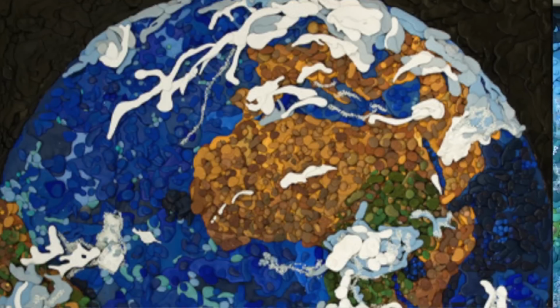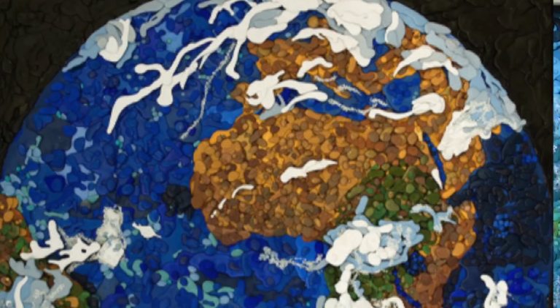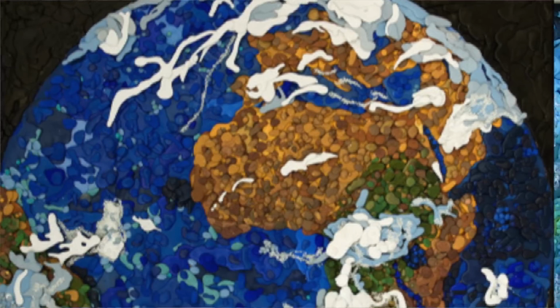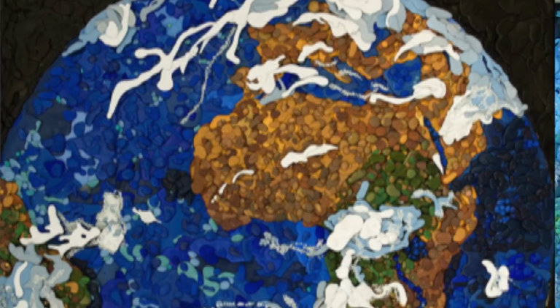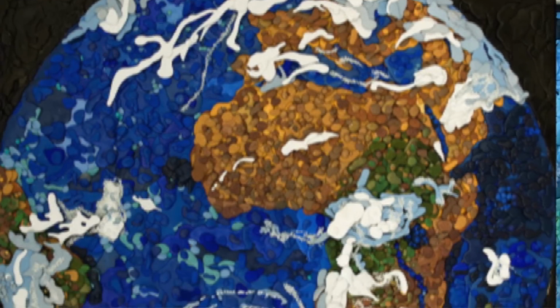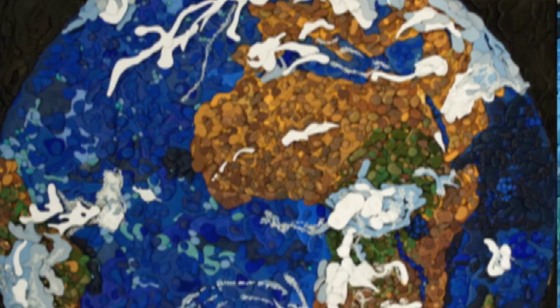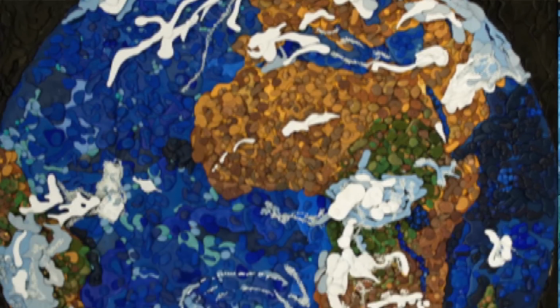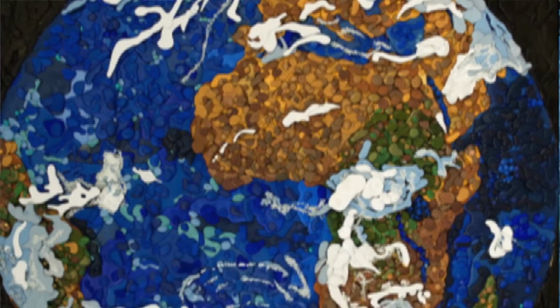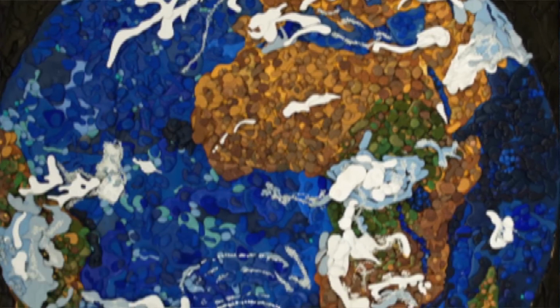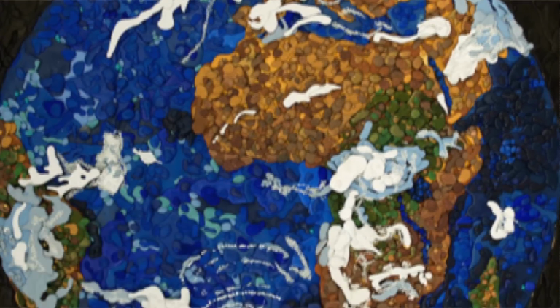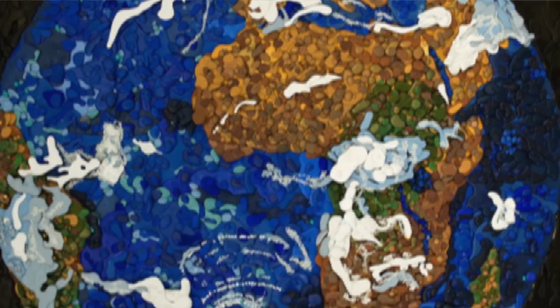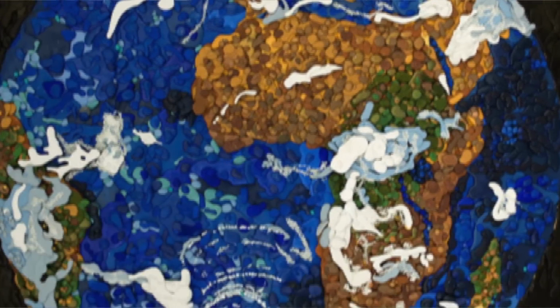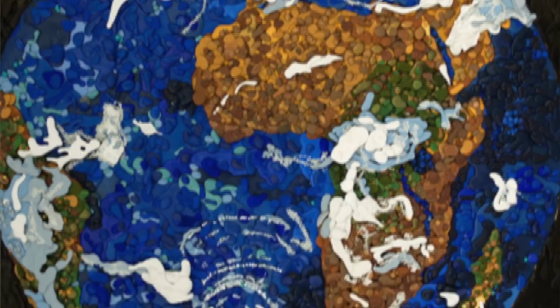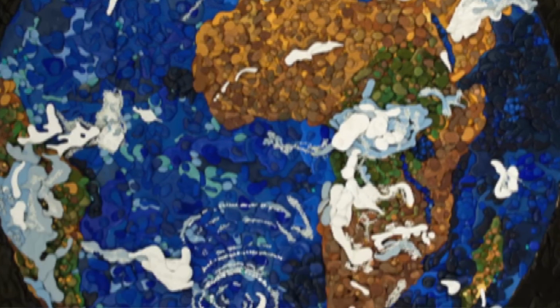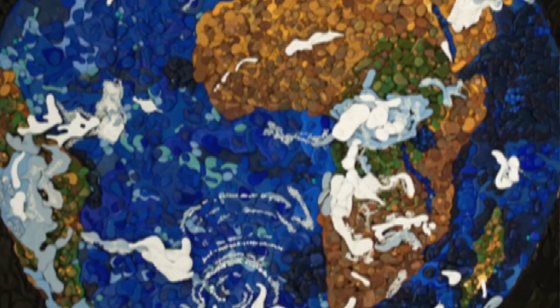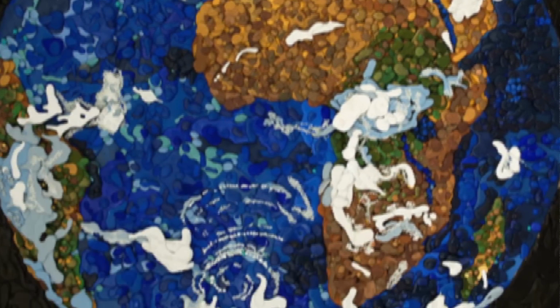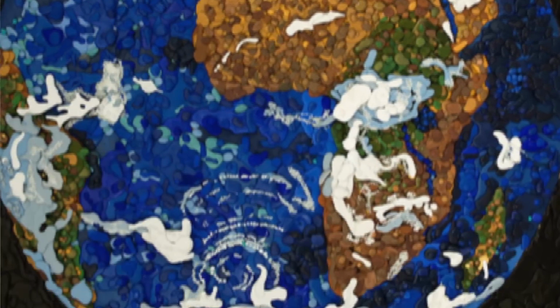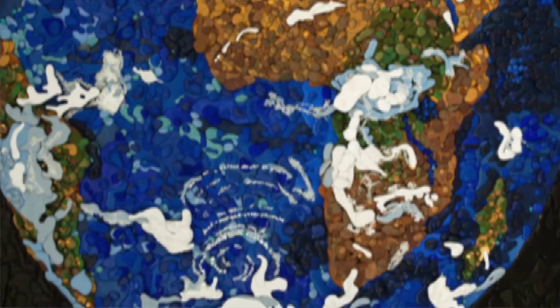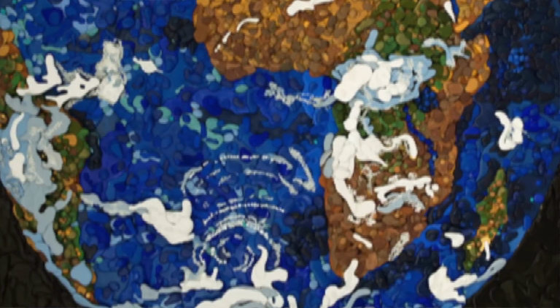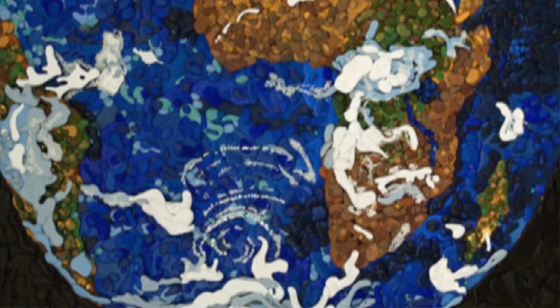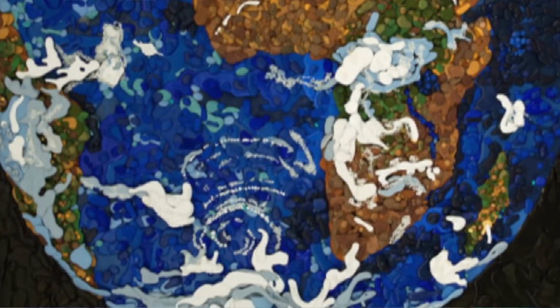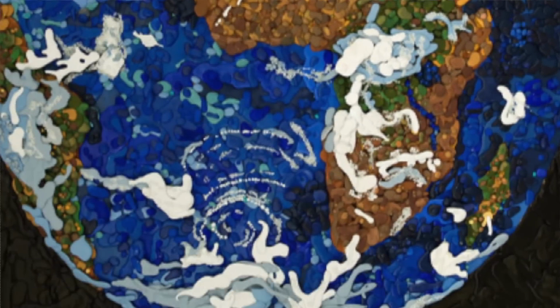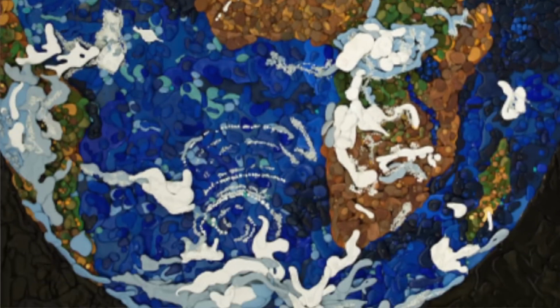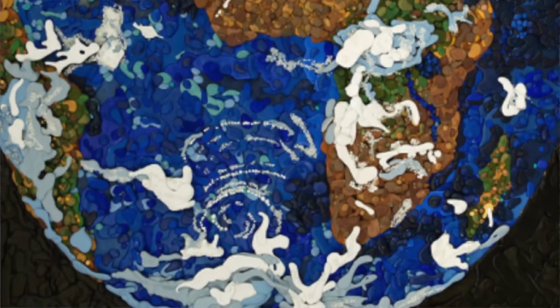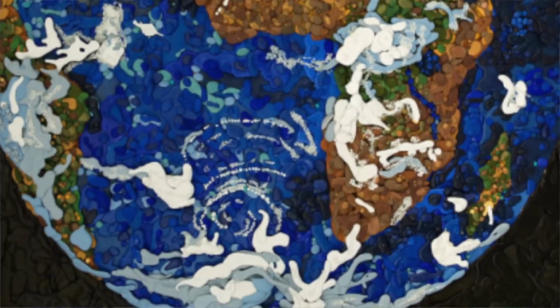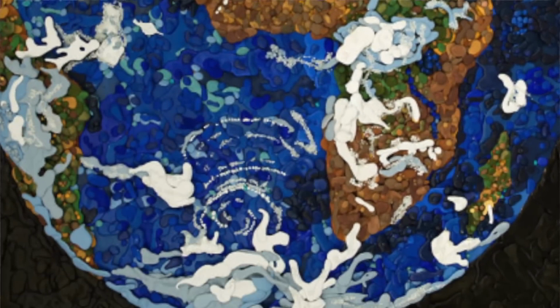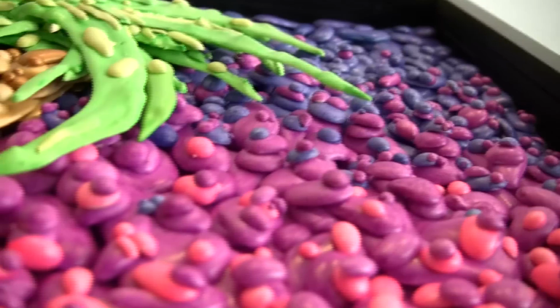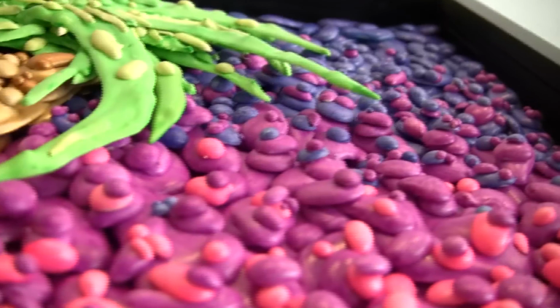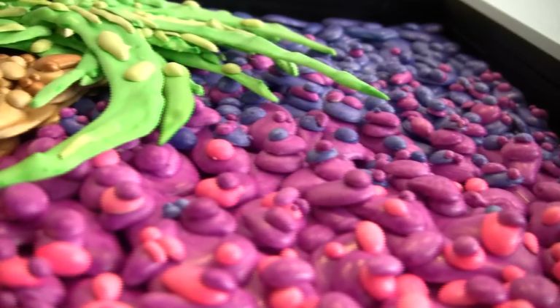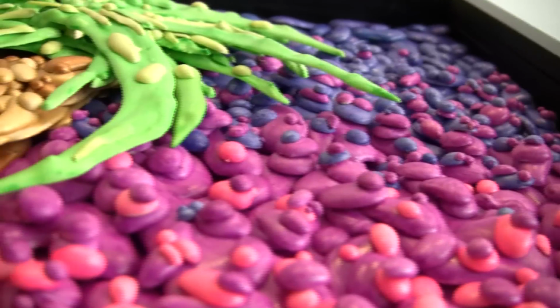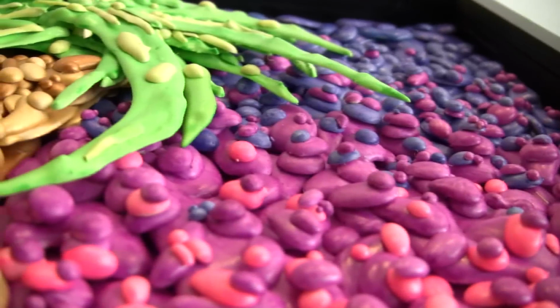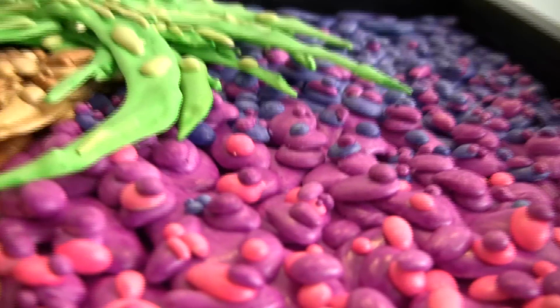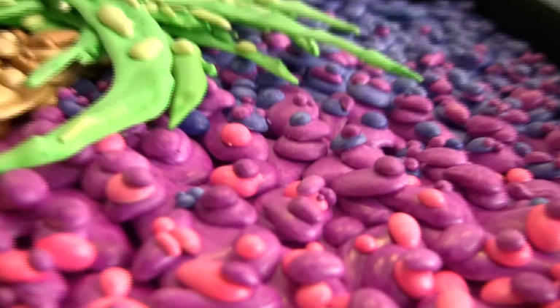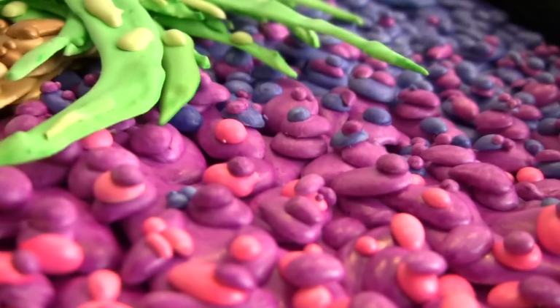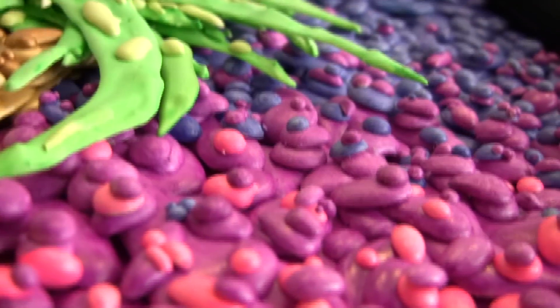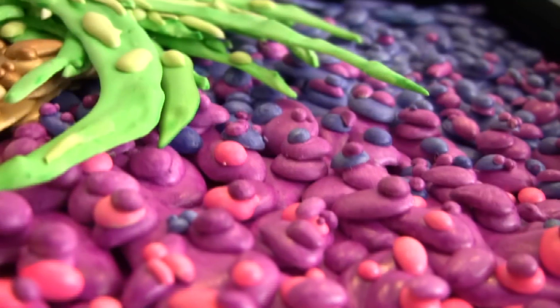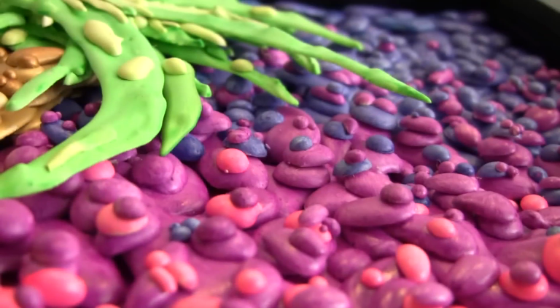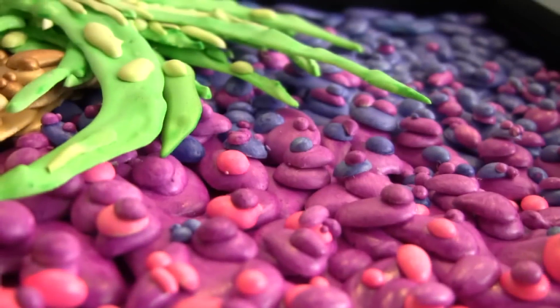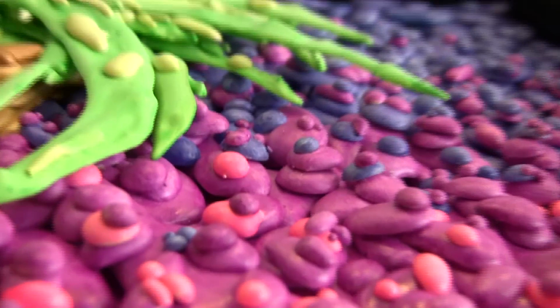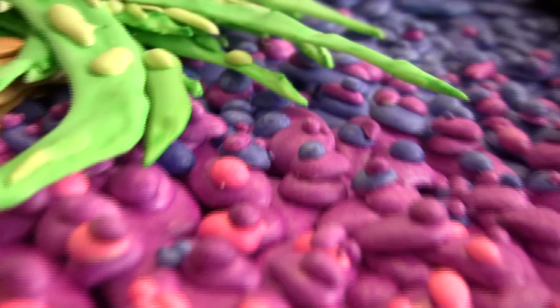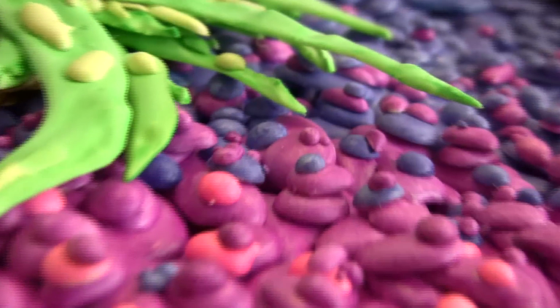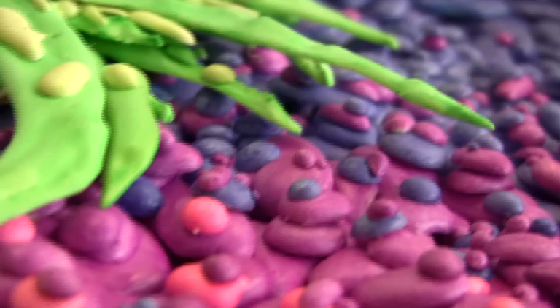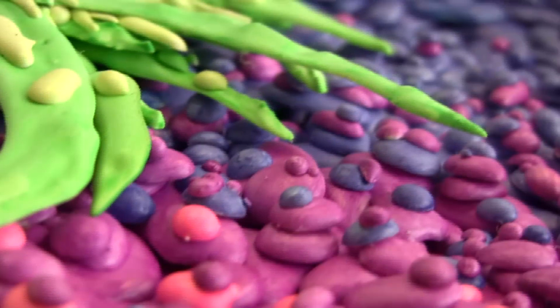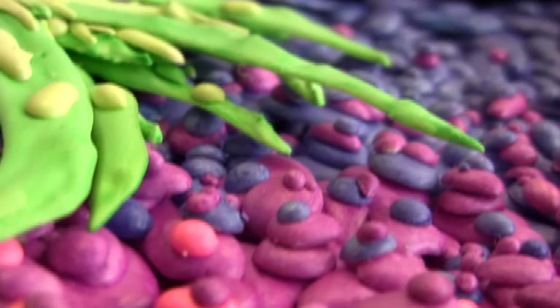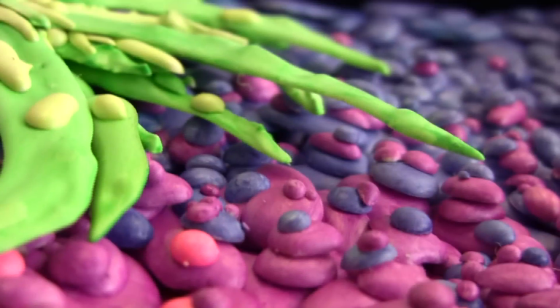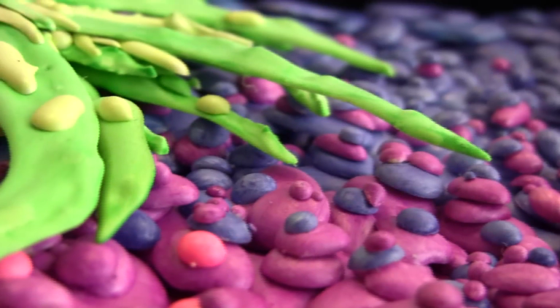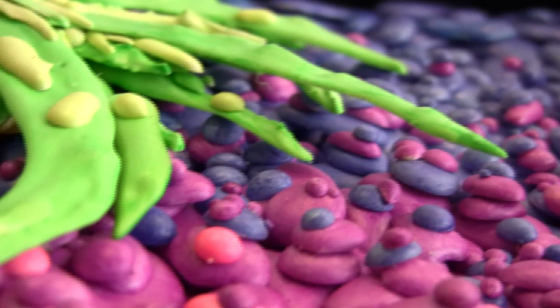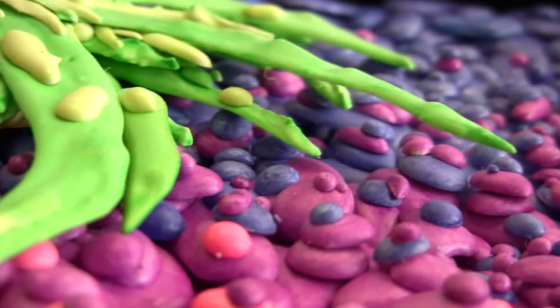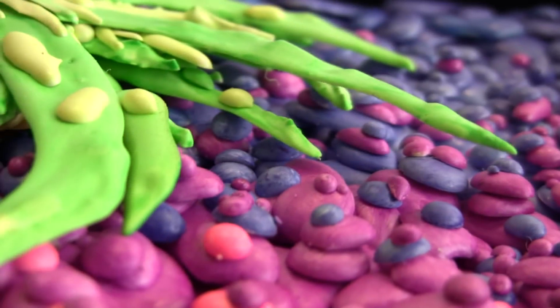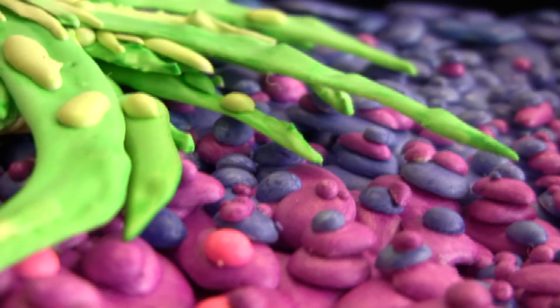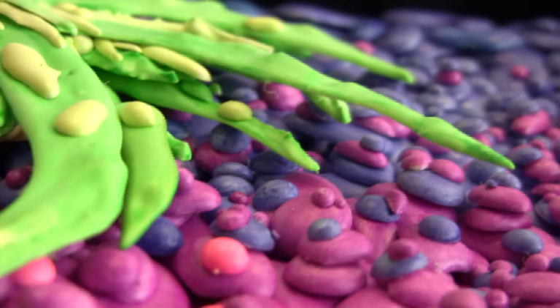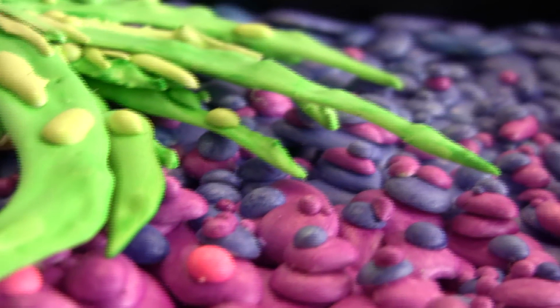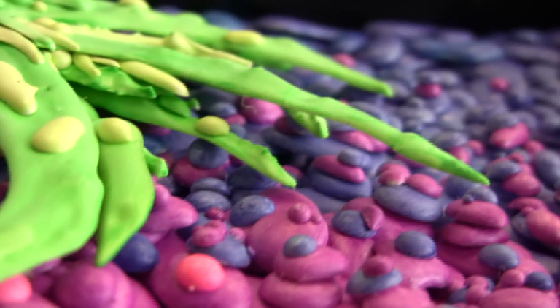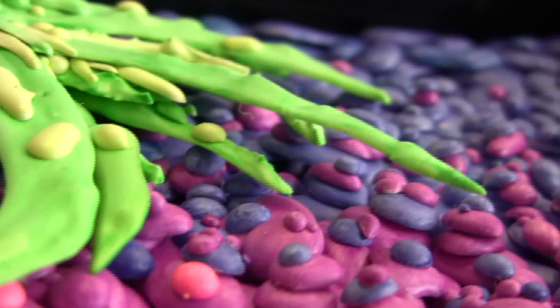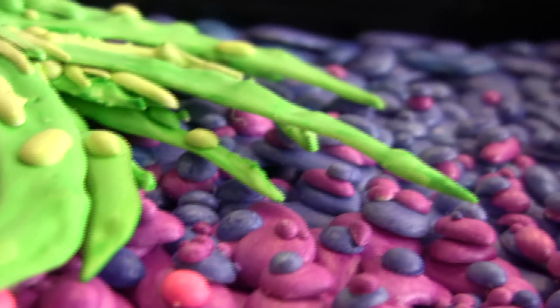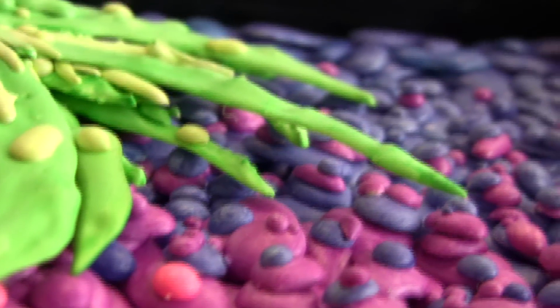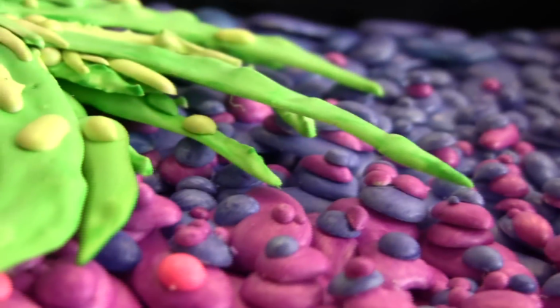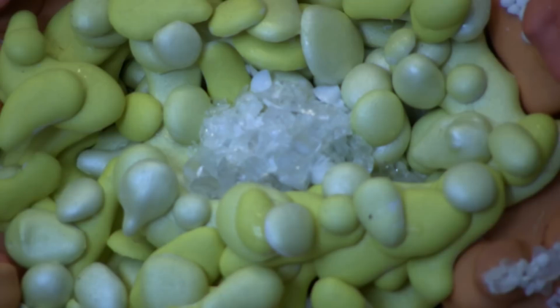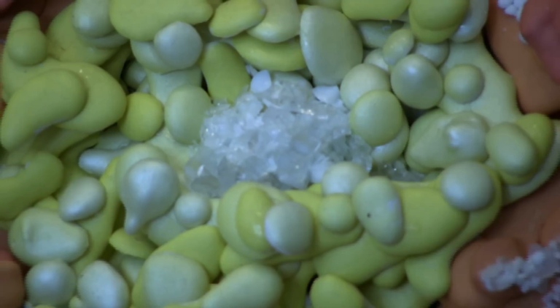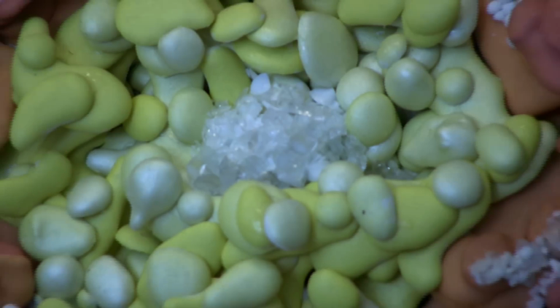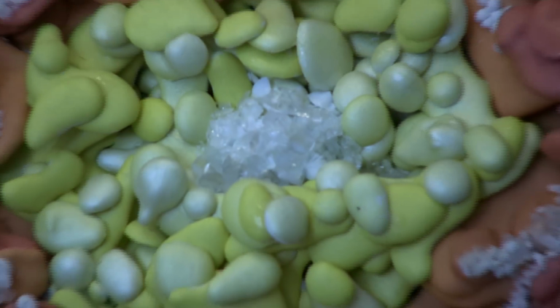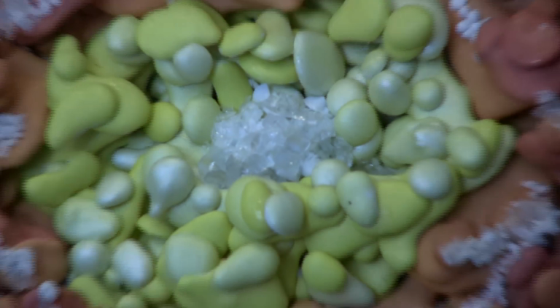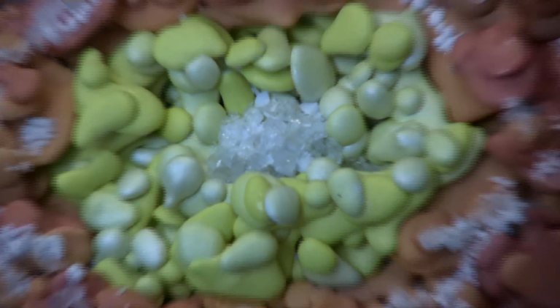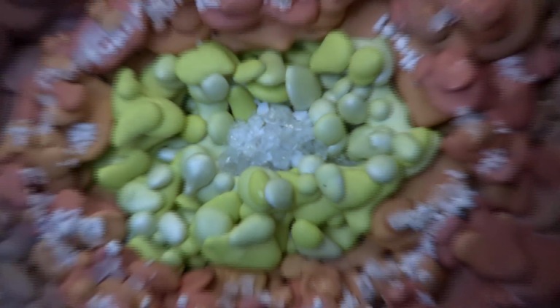Plaster mosaics are different from regular mosaics because they stick out and they're three-dimensional, whereas regular mosaics are flat.